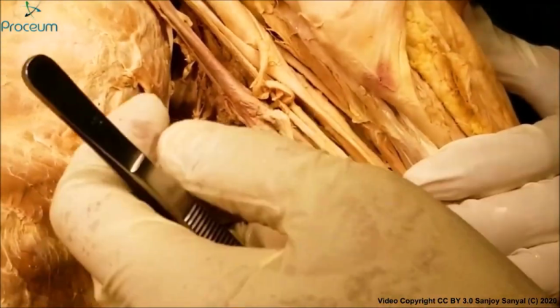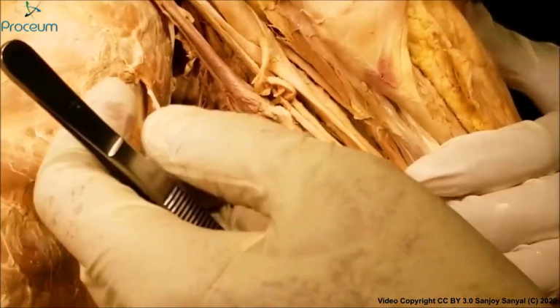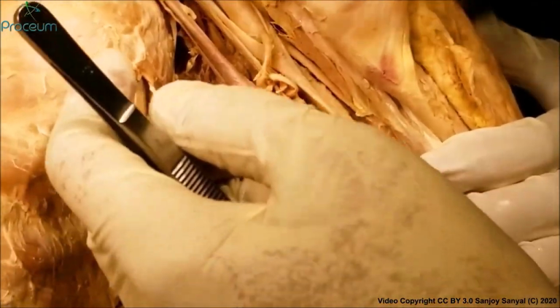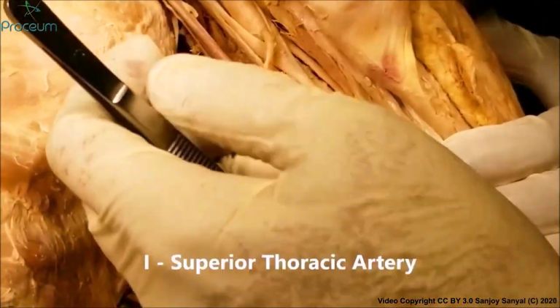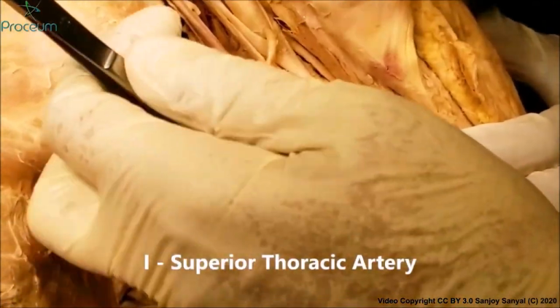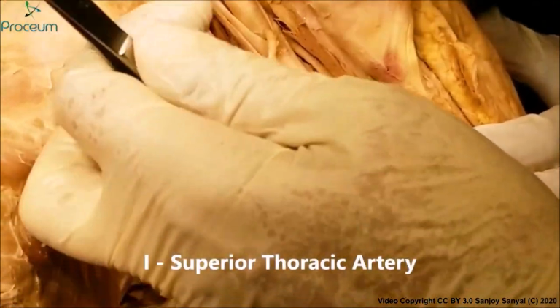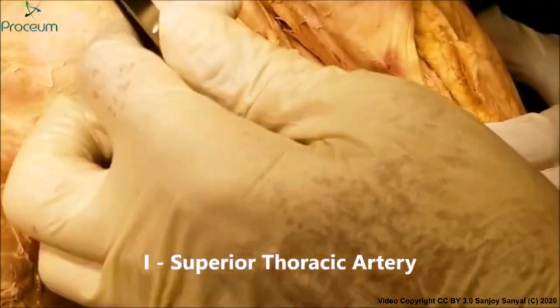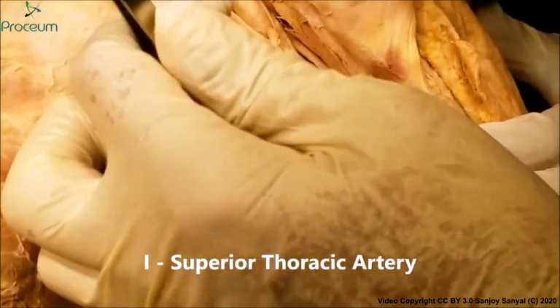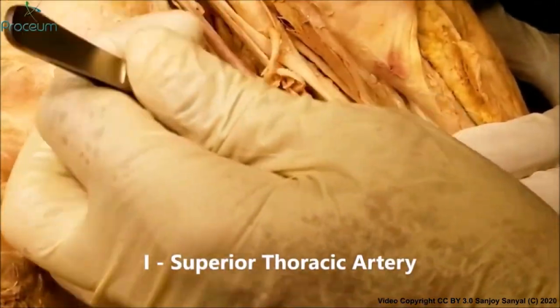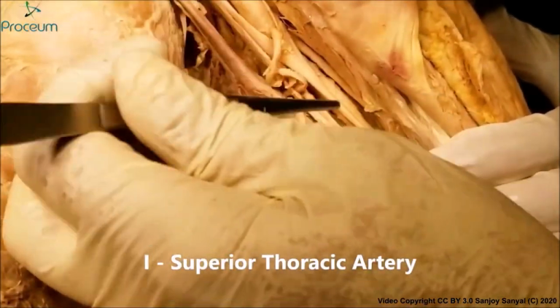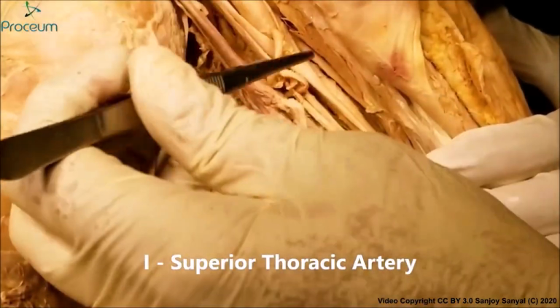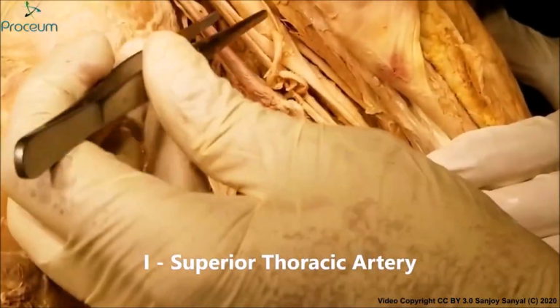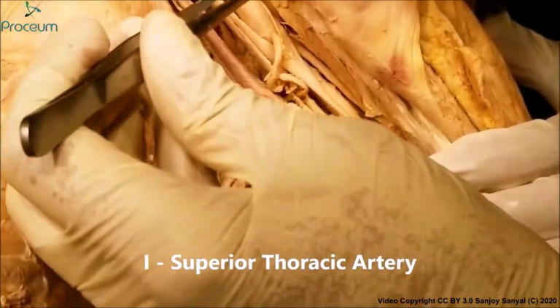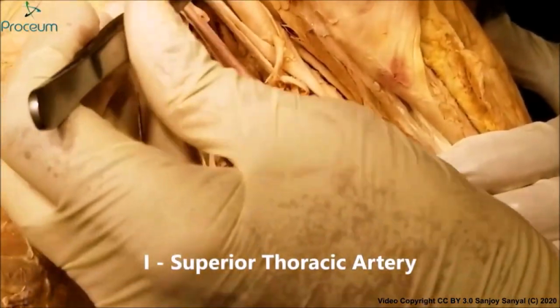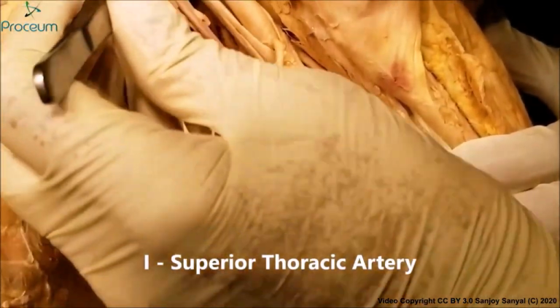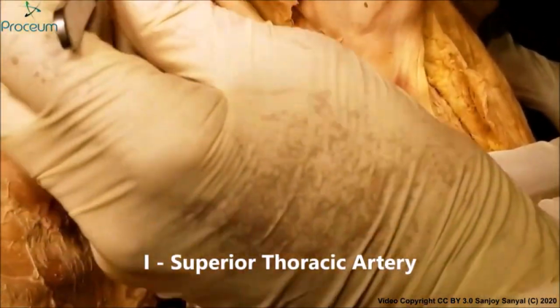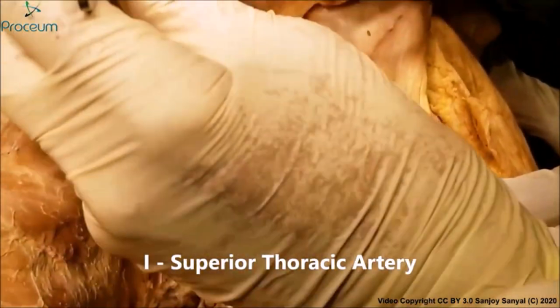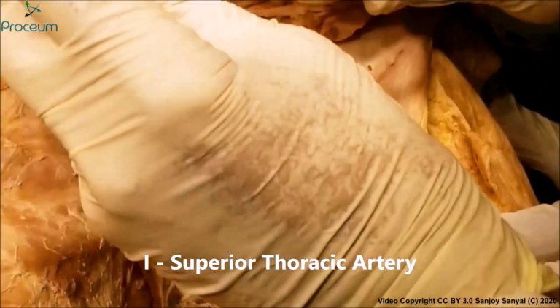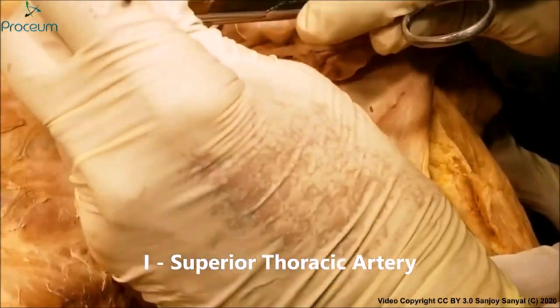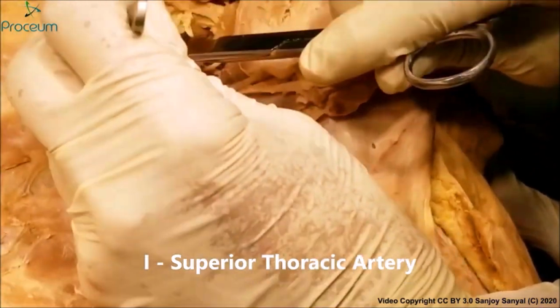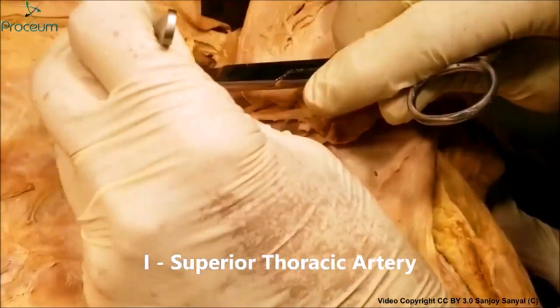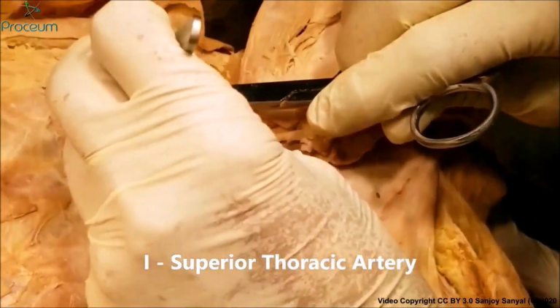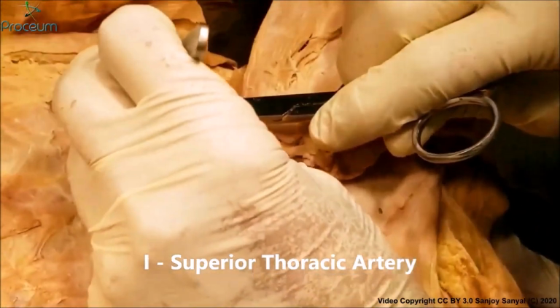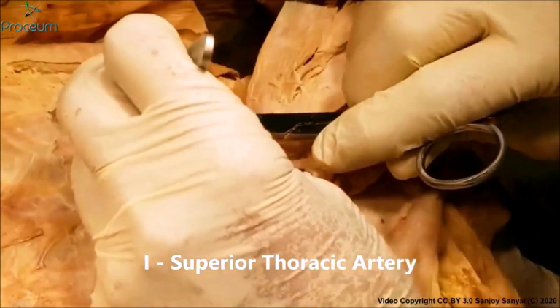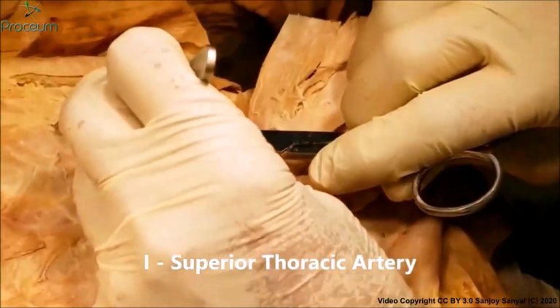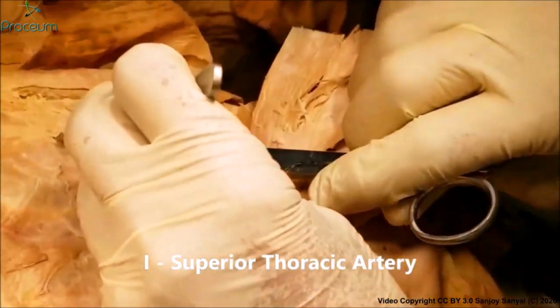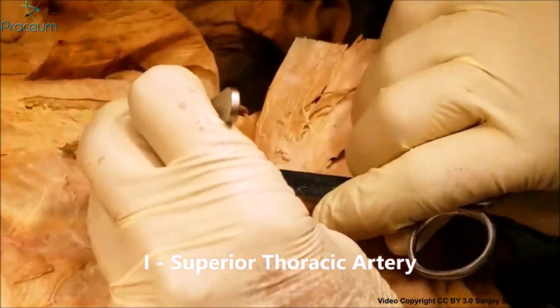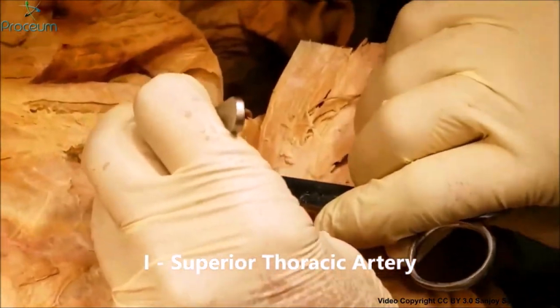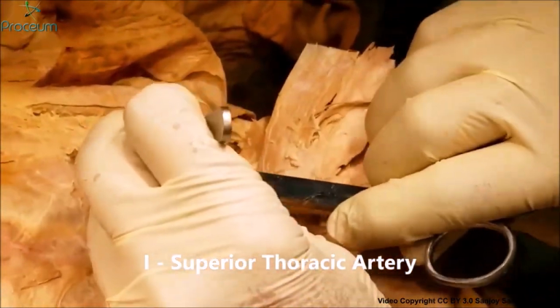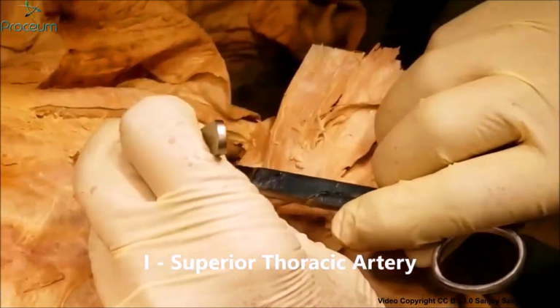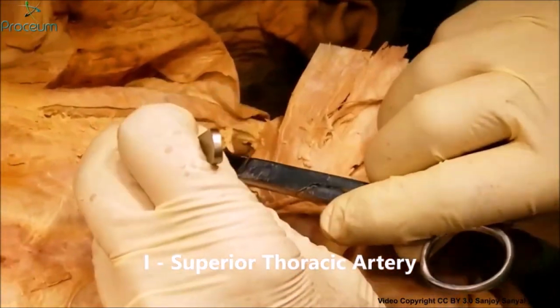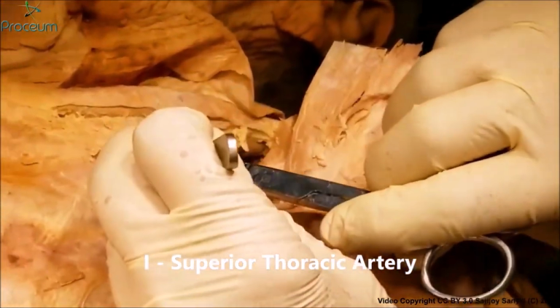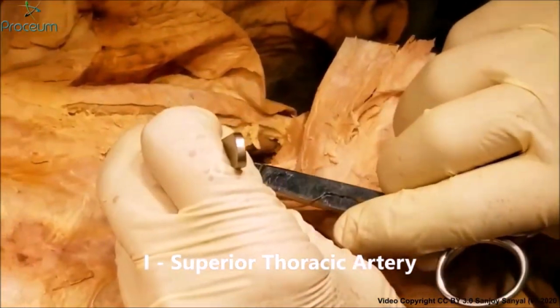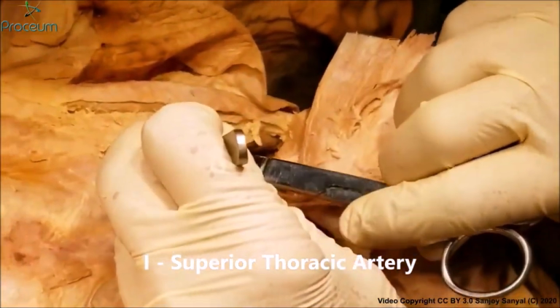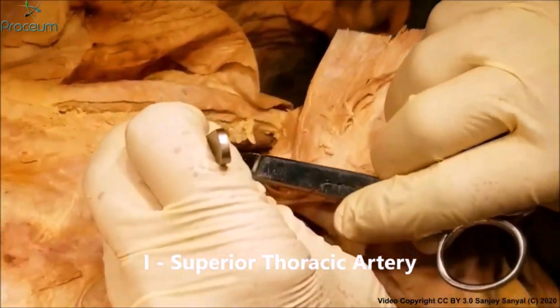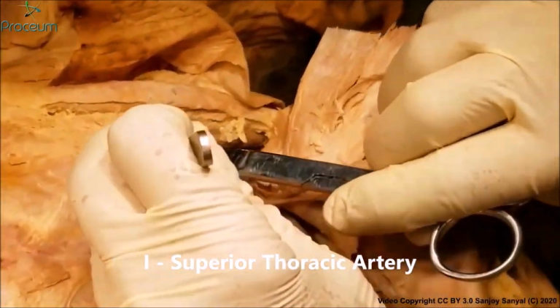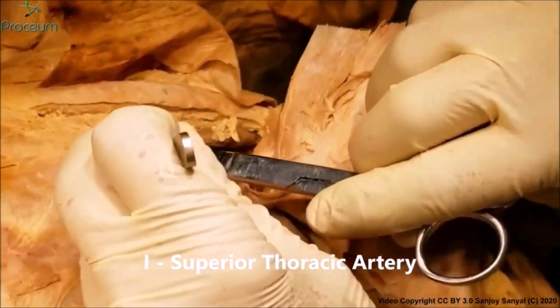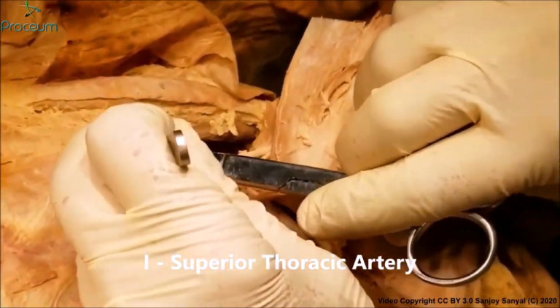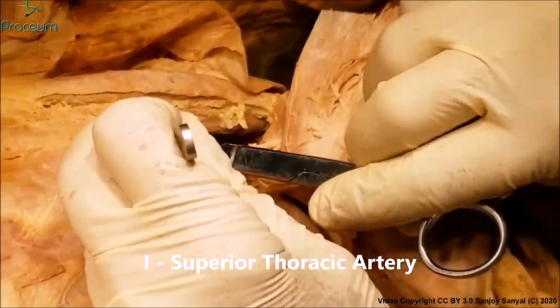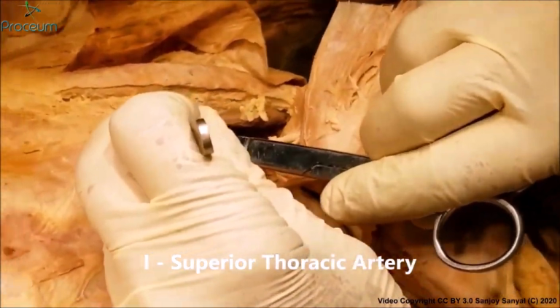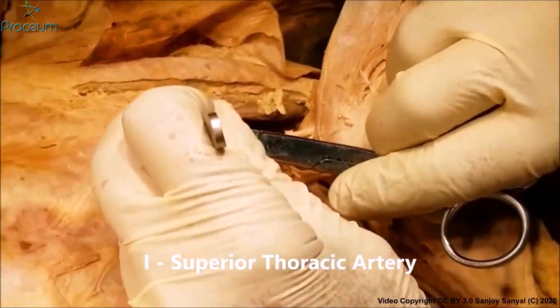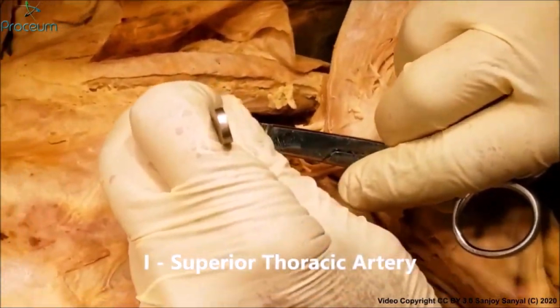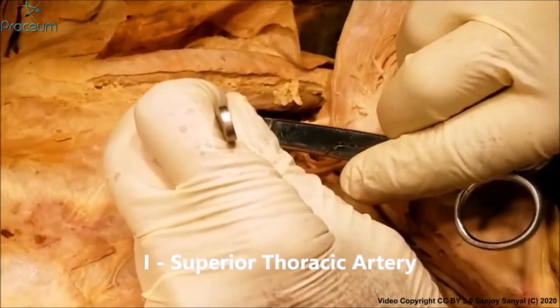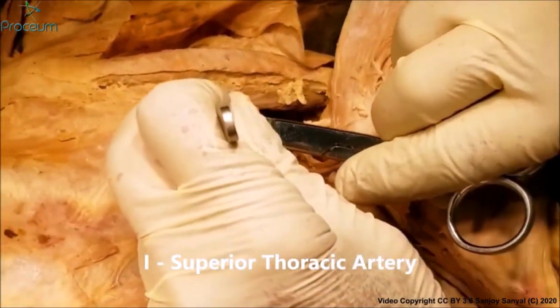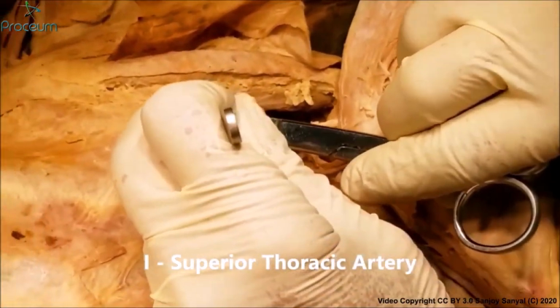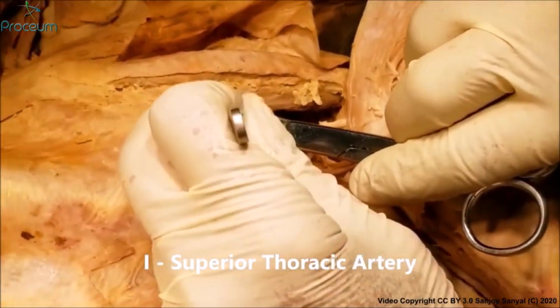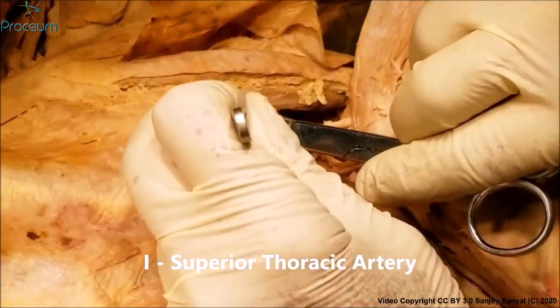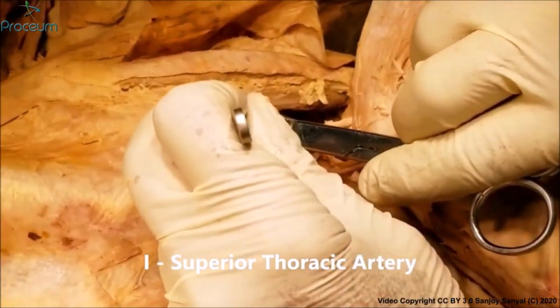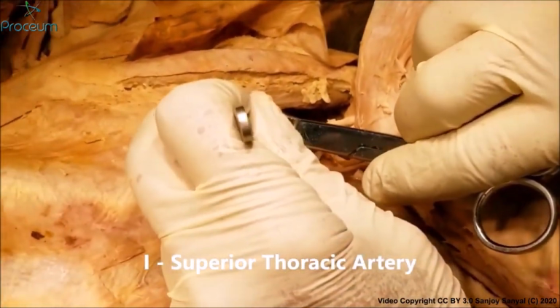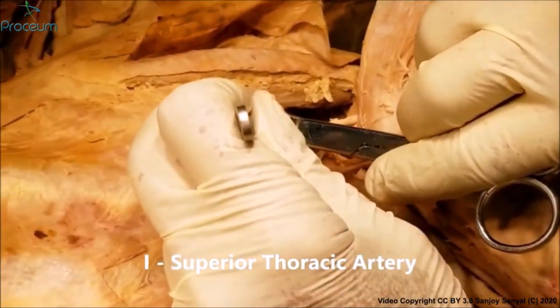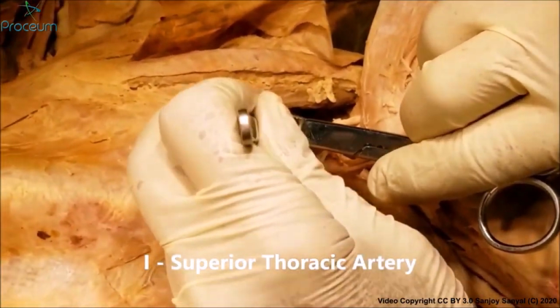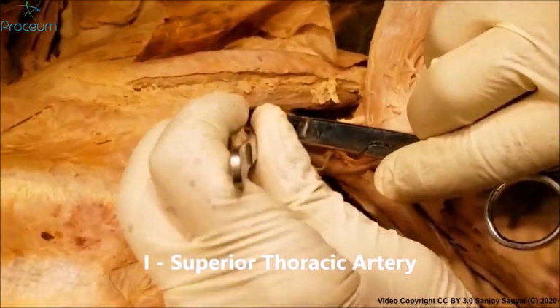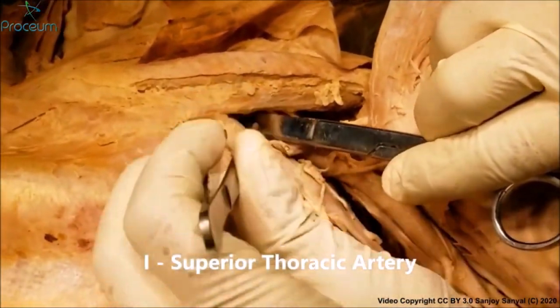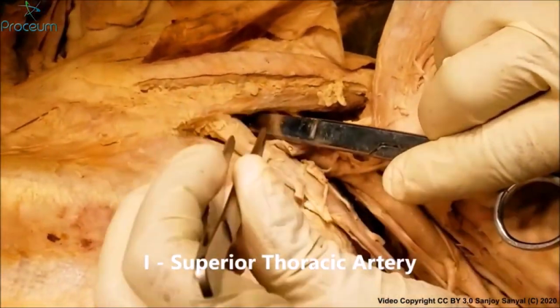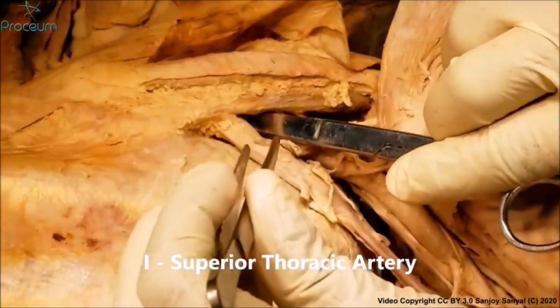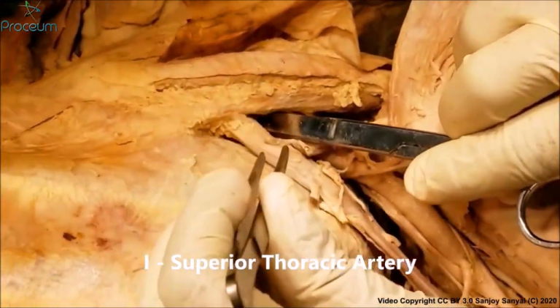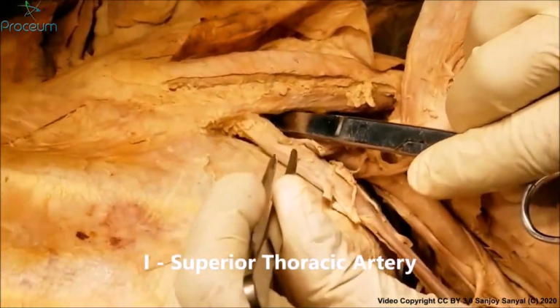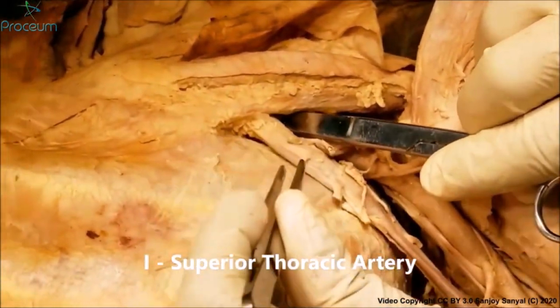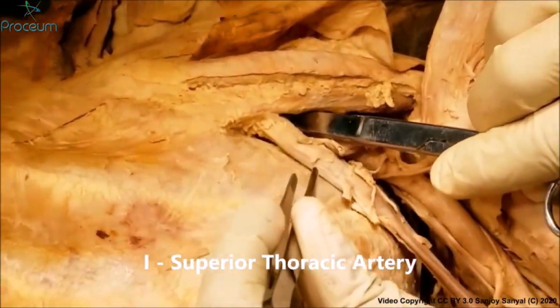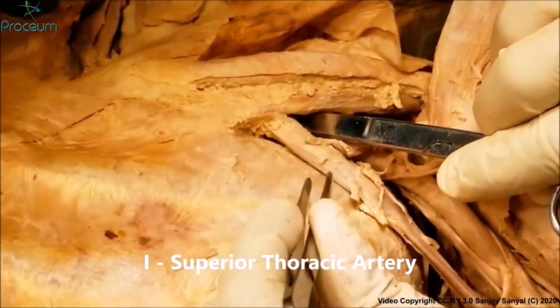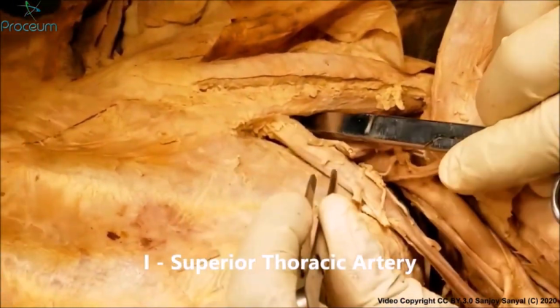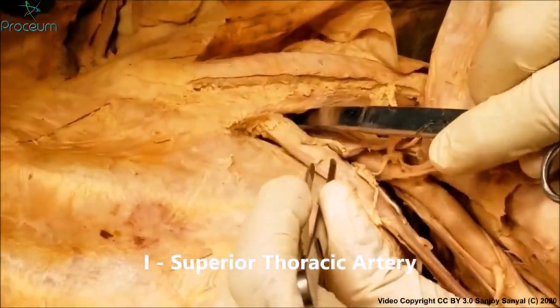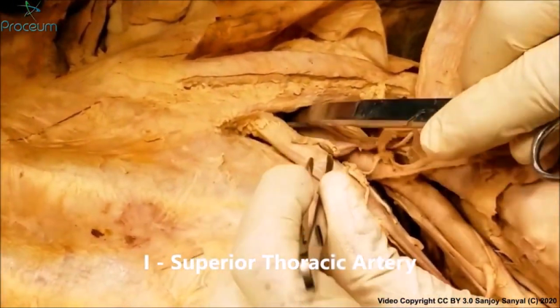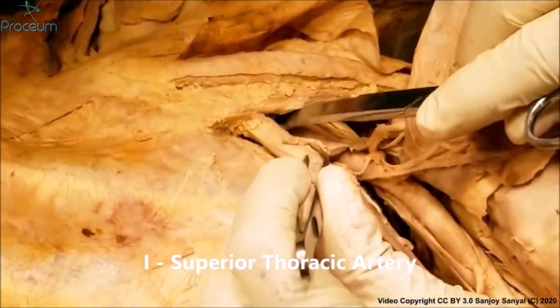The first part has got one branch — that's the superior thoracic artery — which we cannot see because it is high up here and supplies the chest wall.